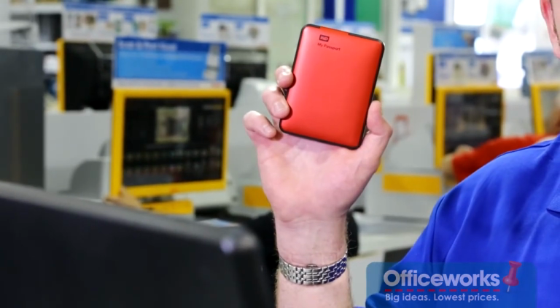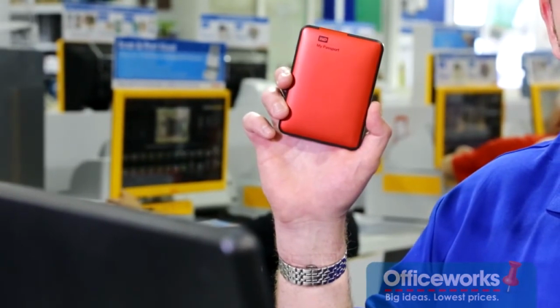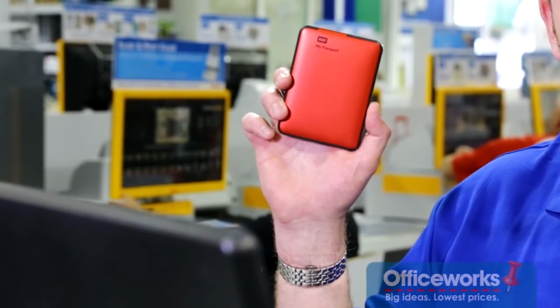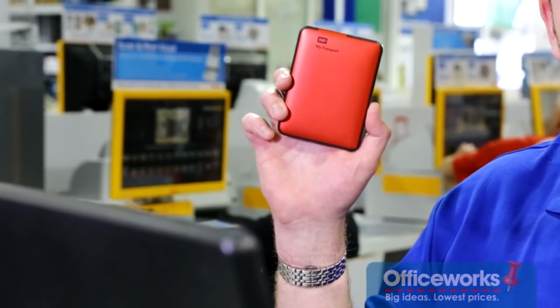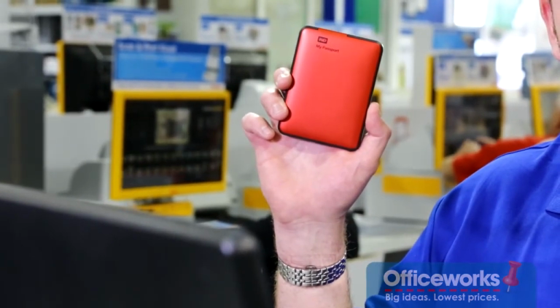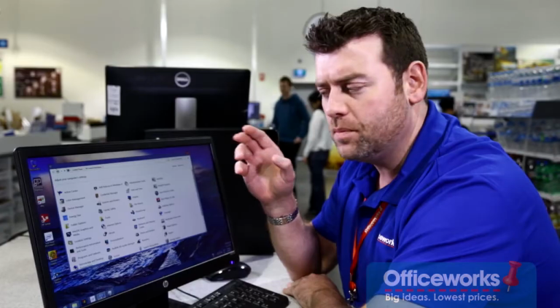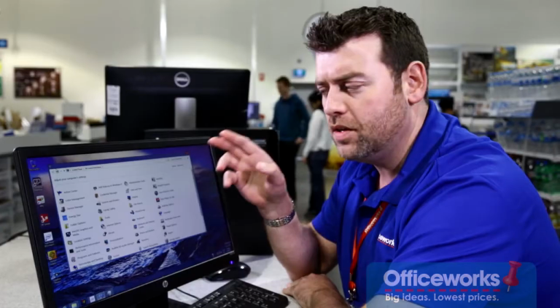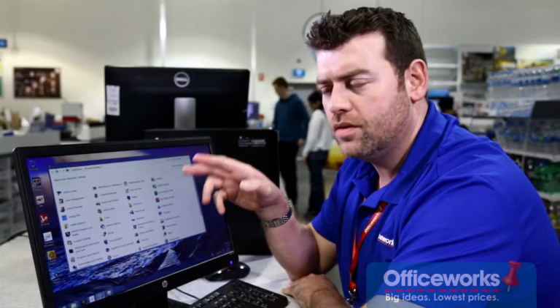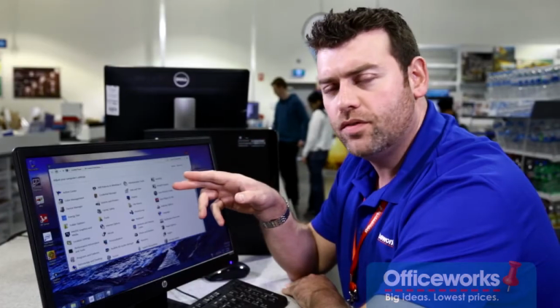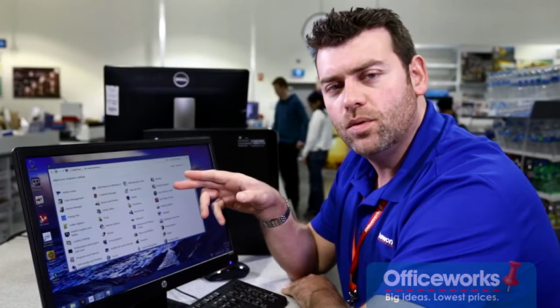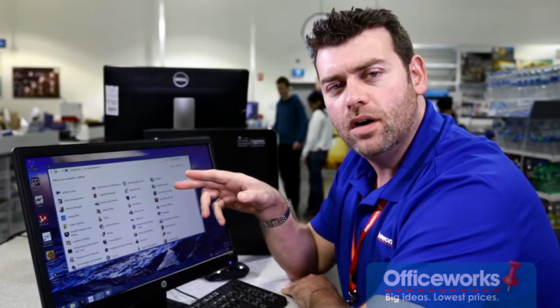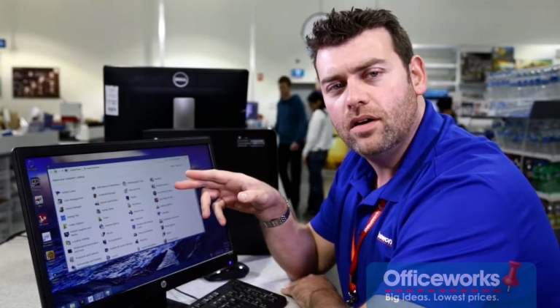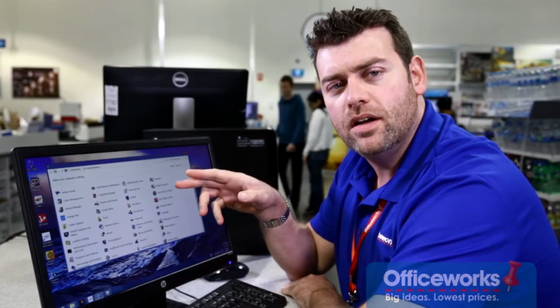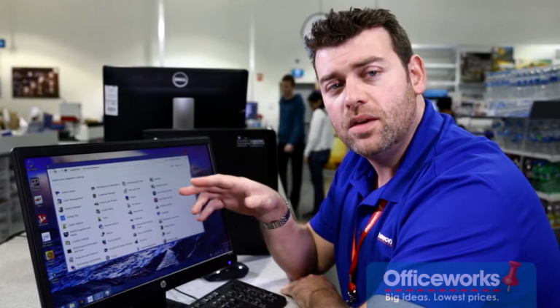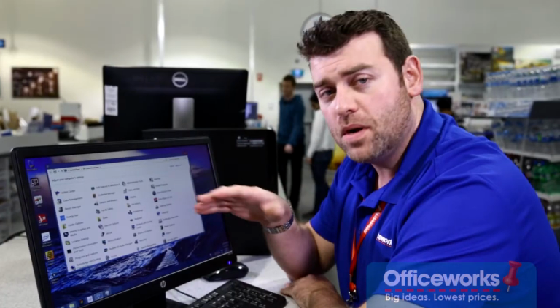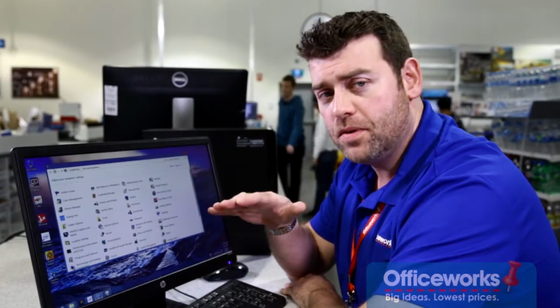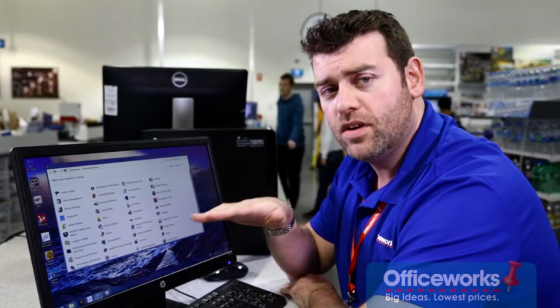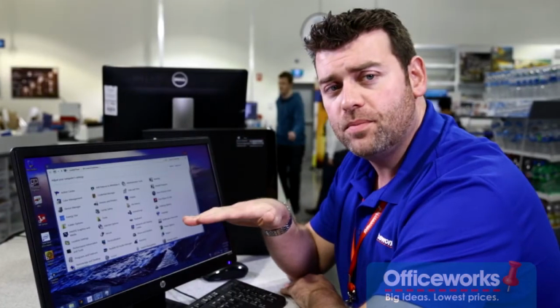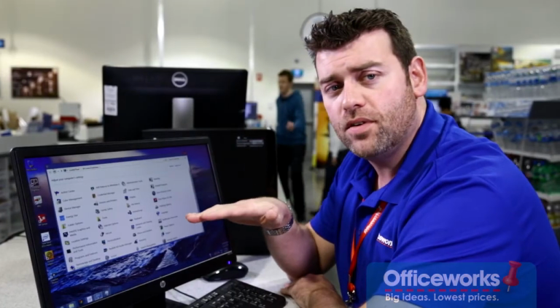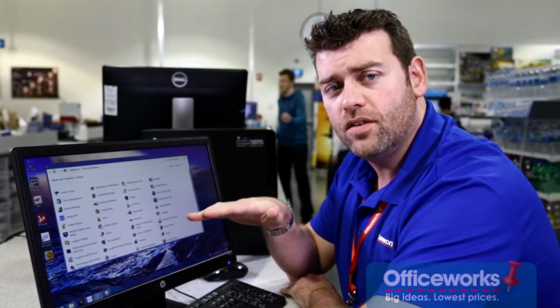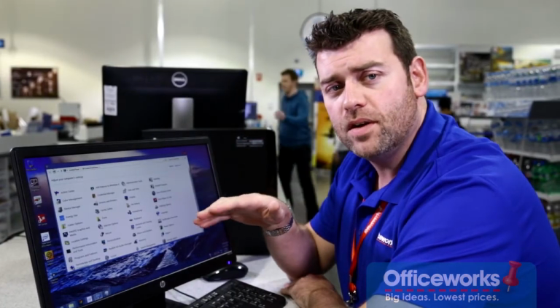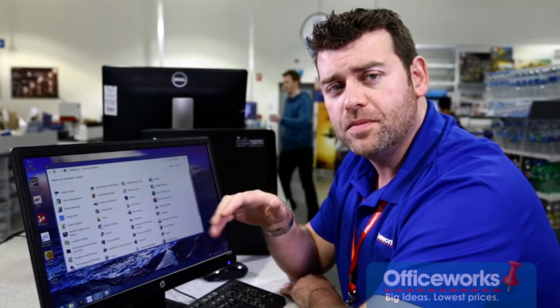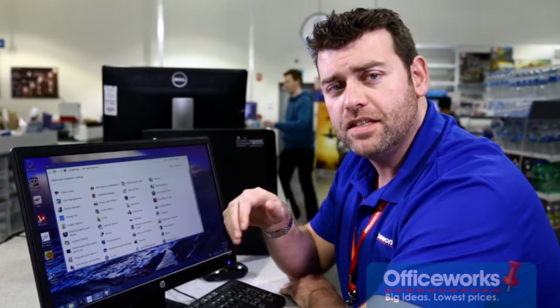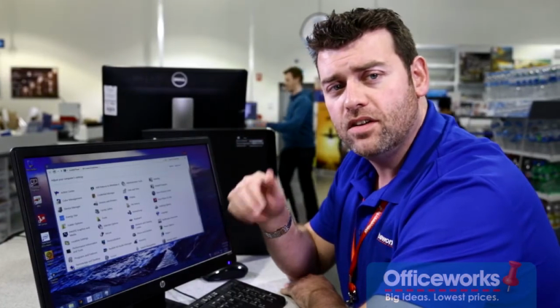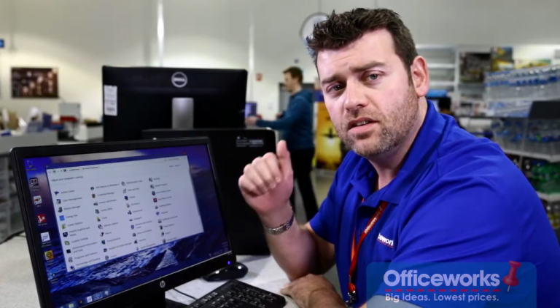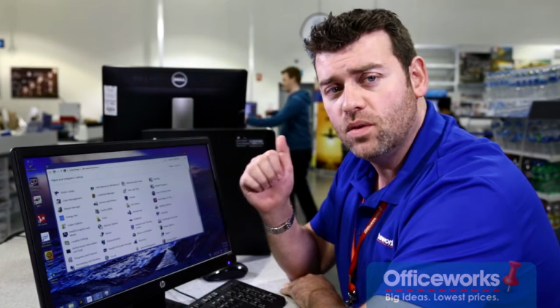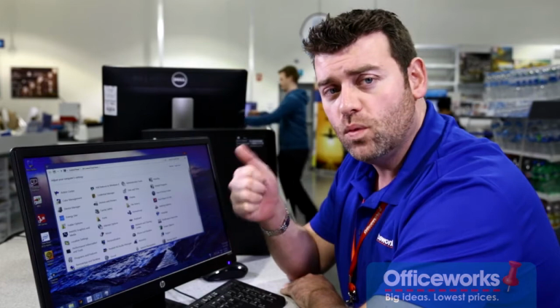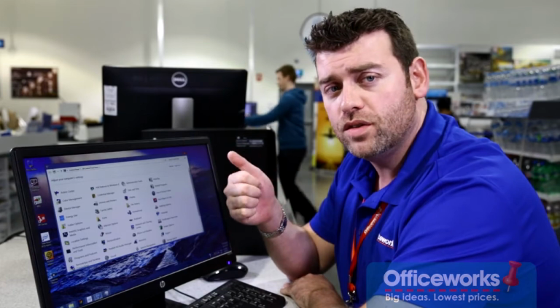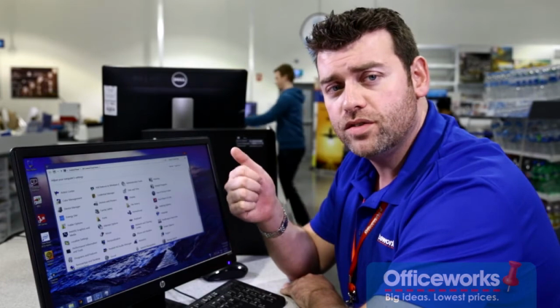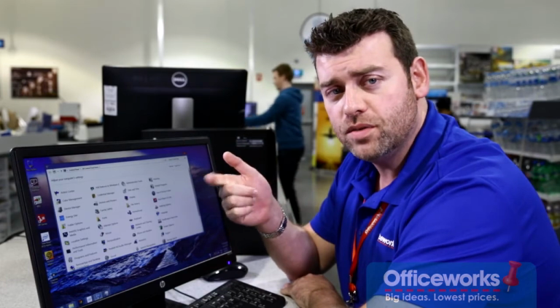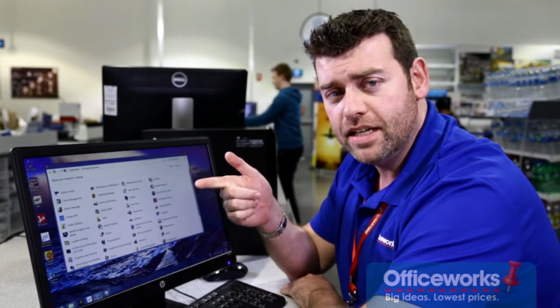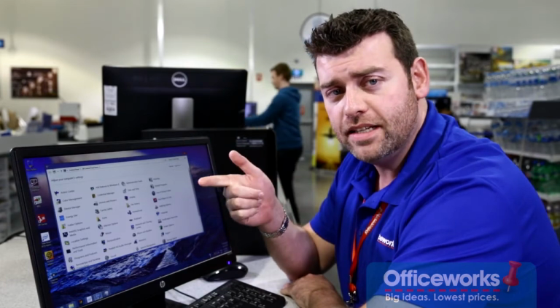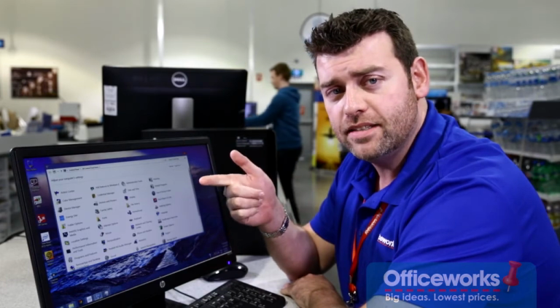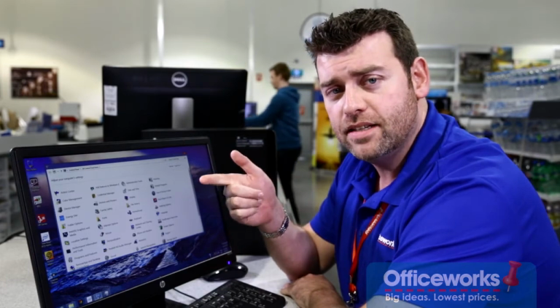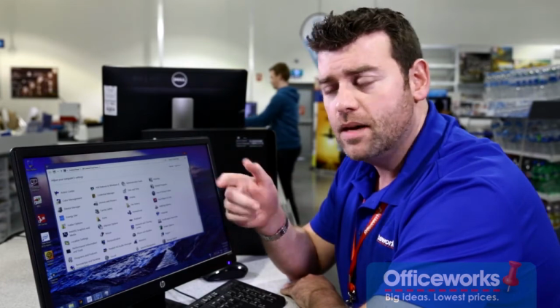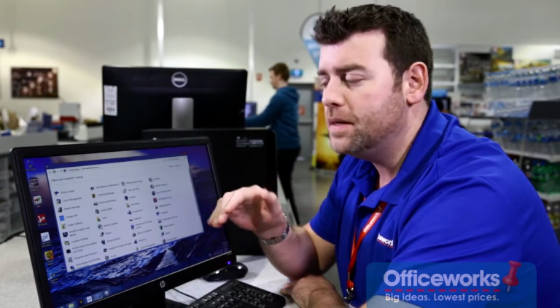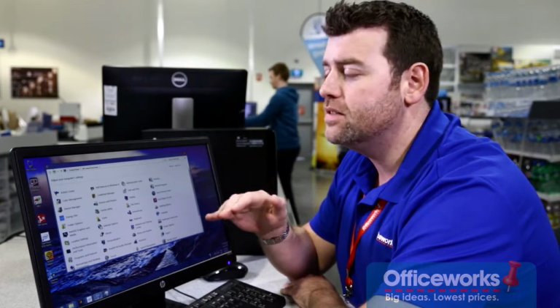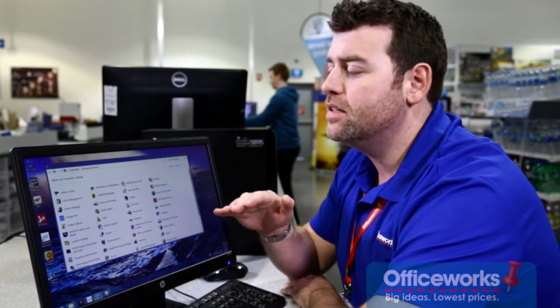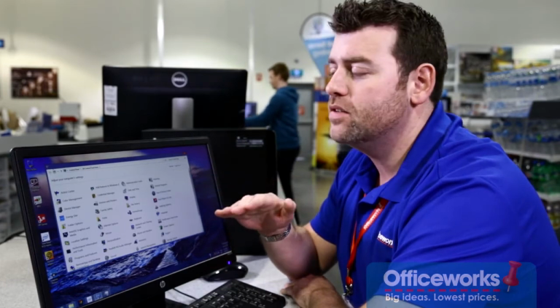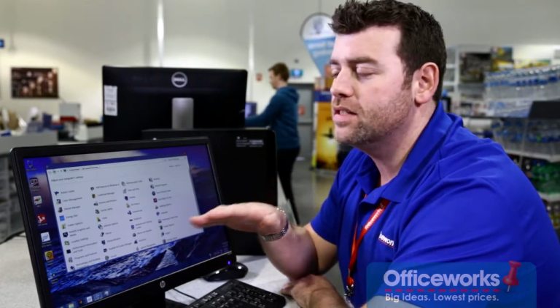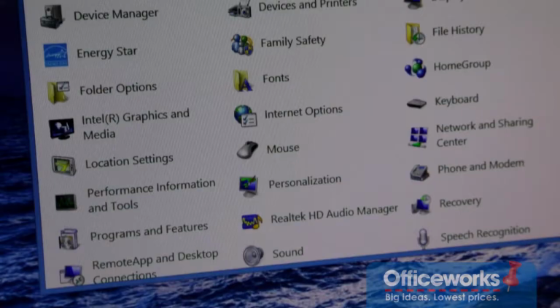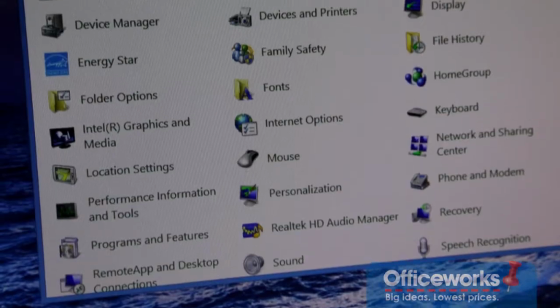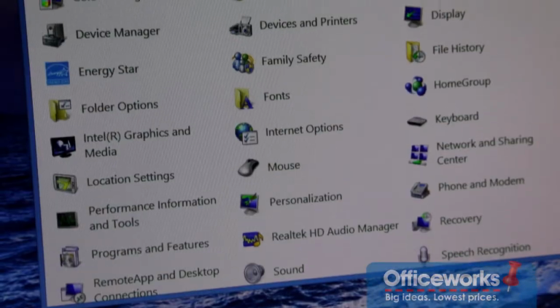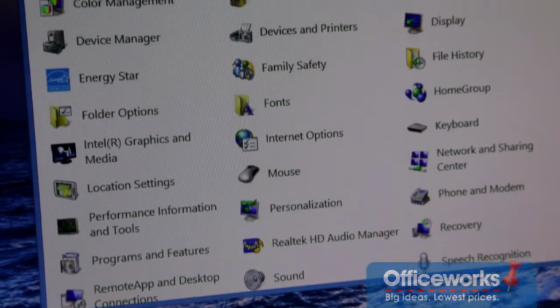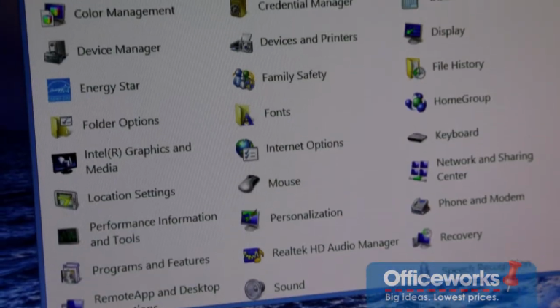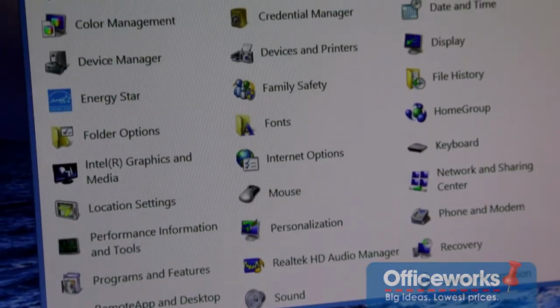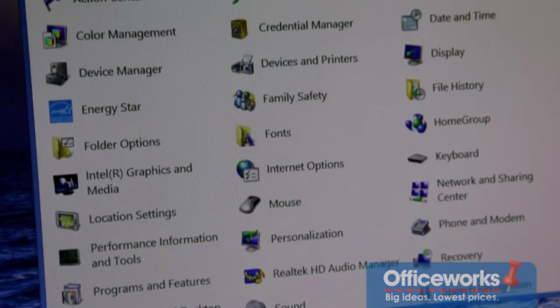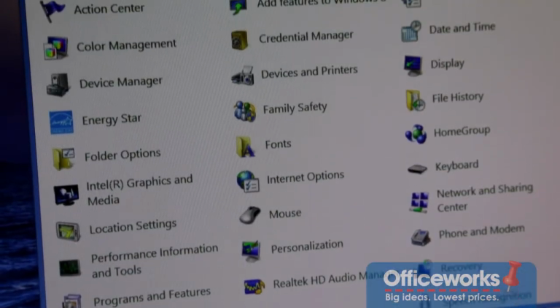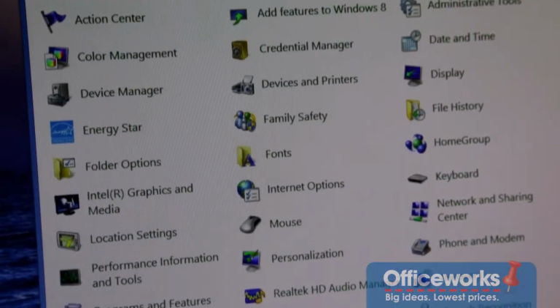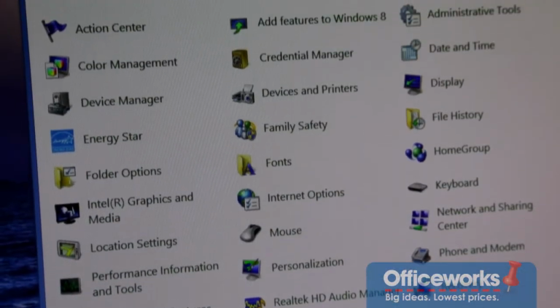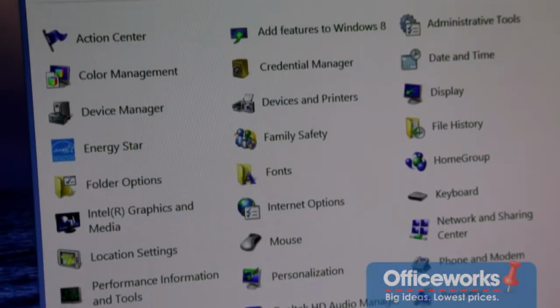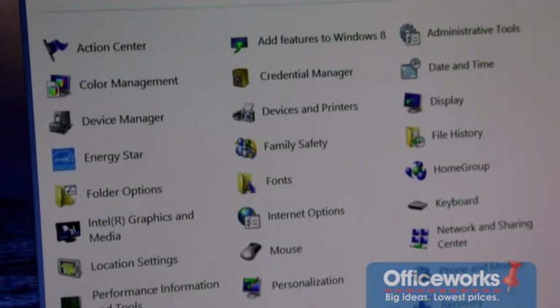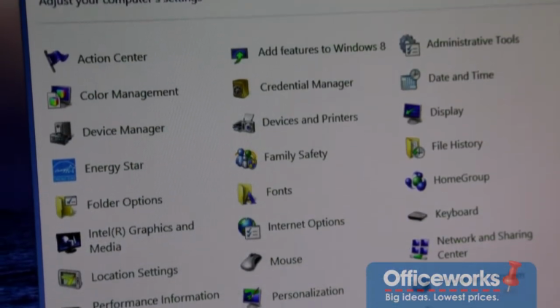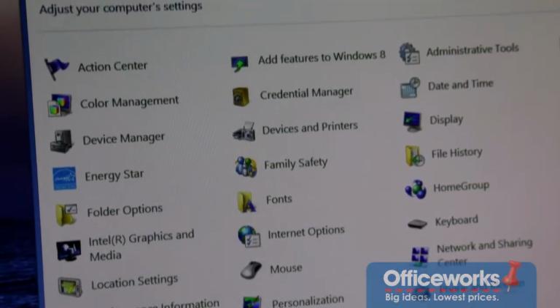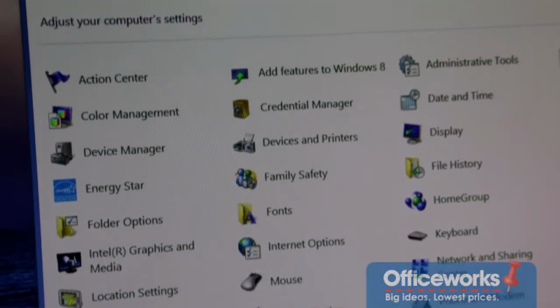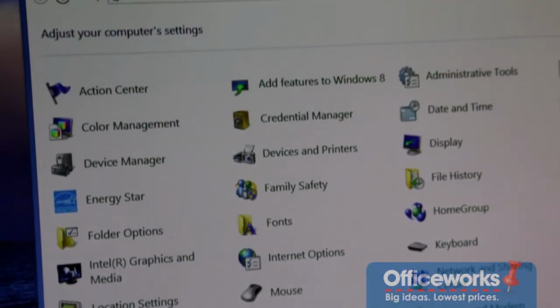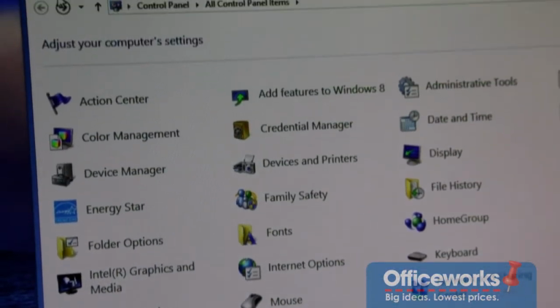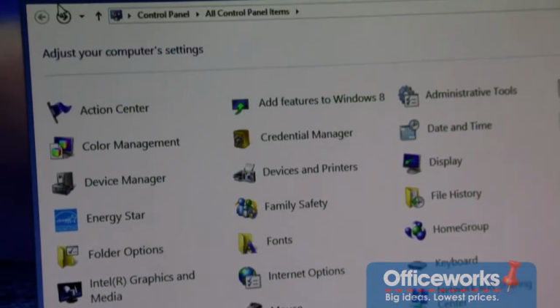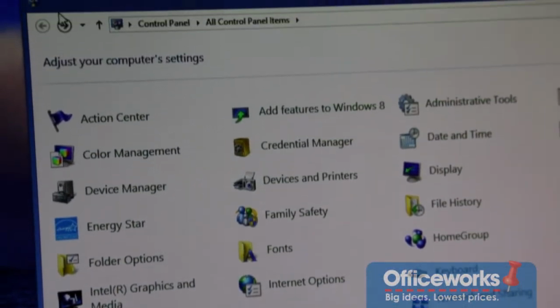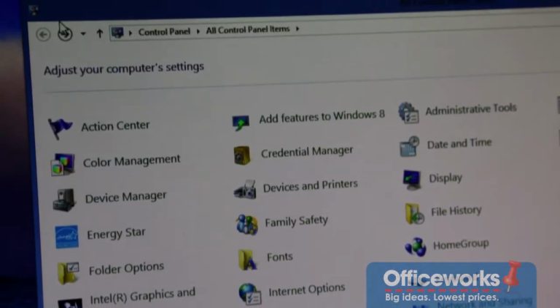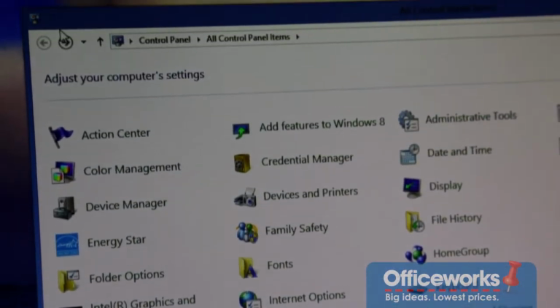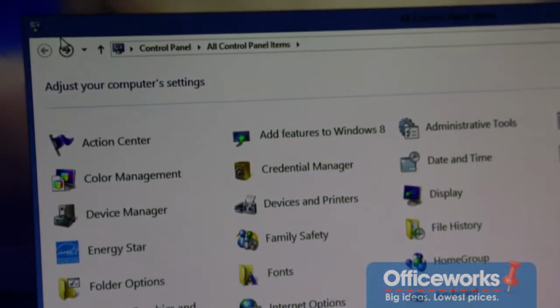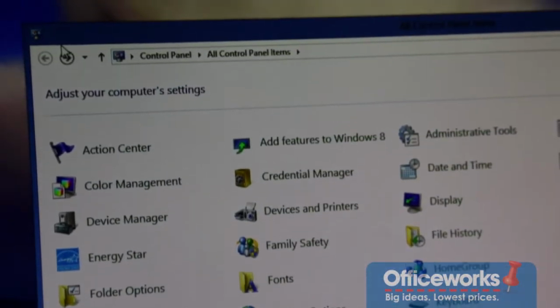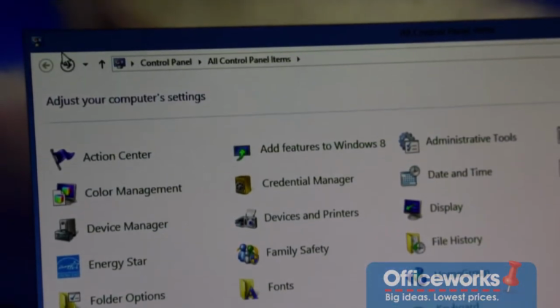If you've had your computer for a while, you might be running programs that you no longer want or need. The best idea is to clean these out, so go straight to your control panel and just delete them.